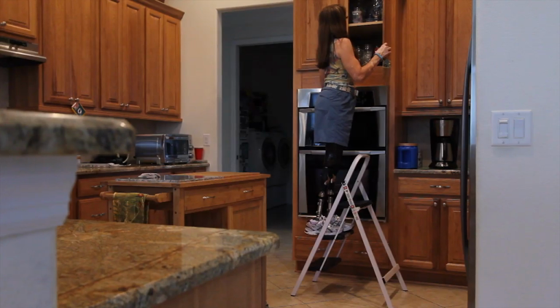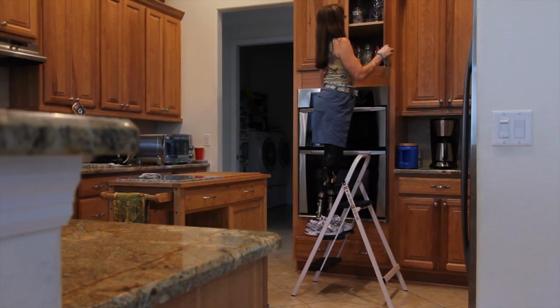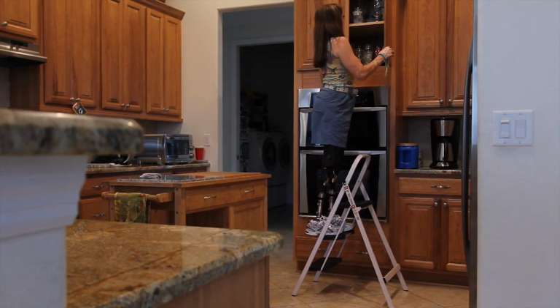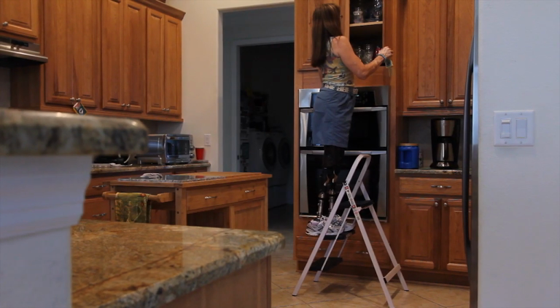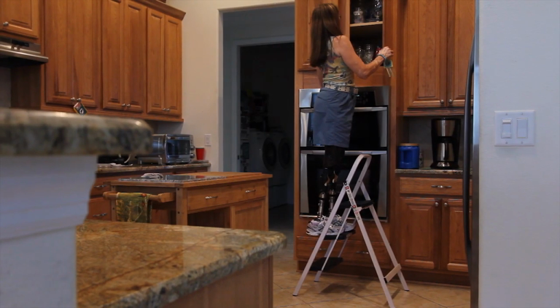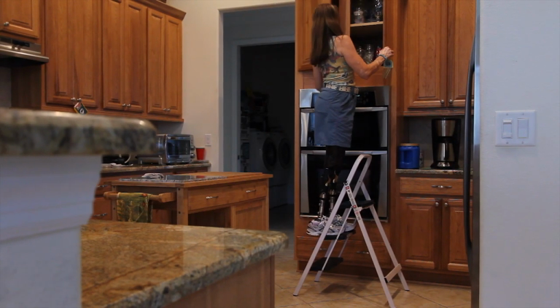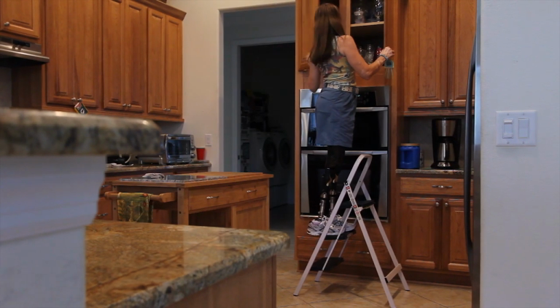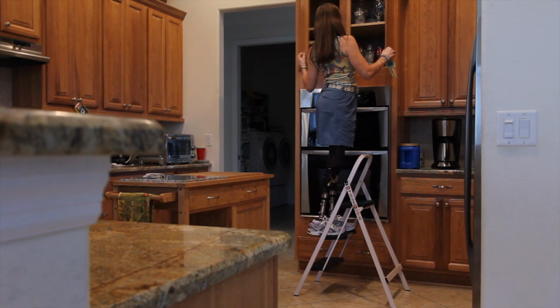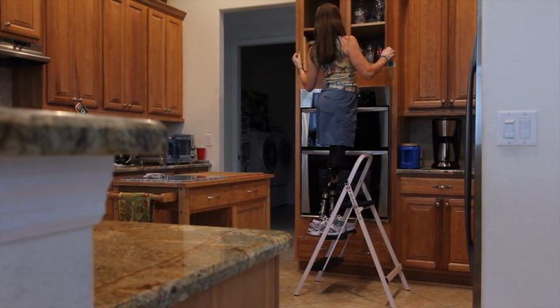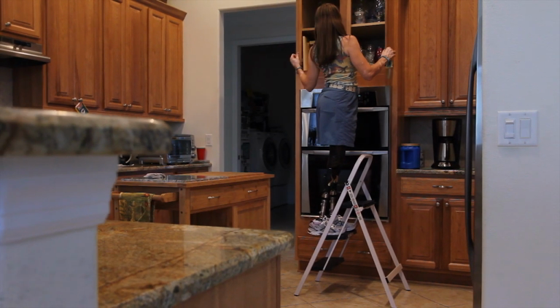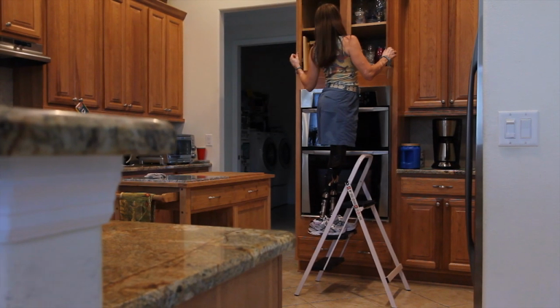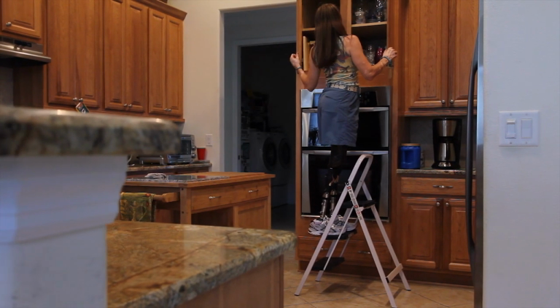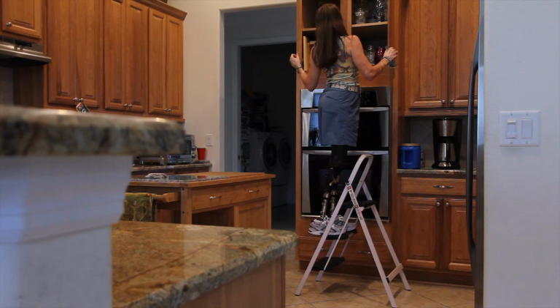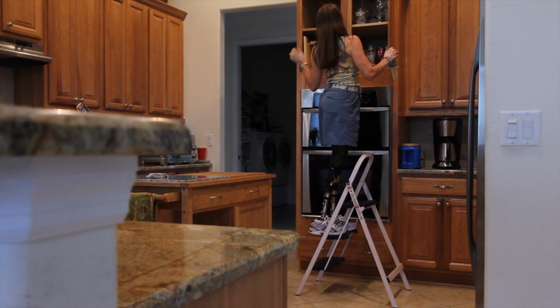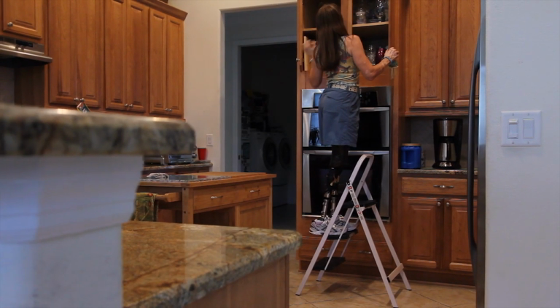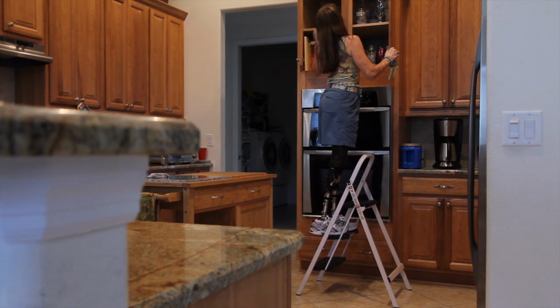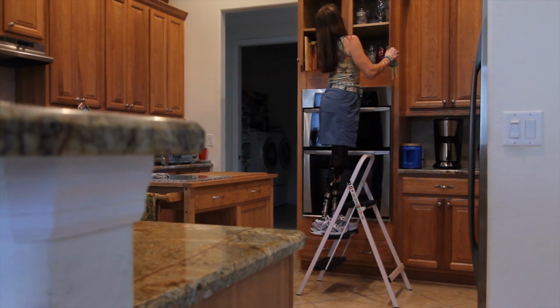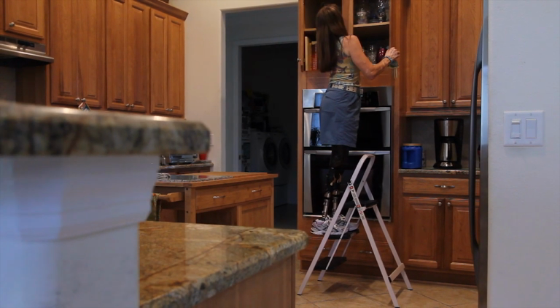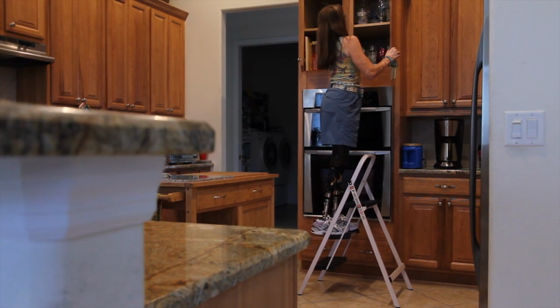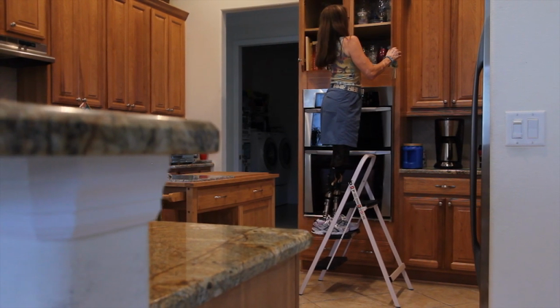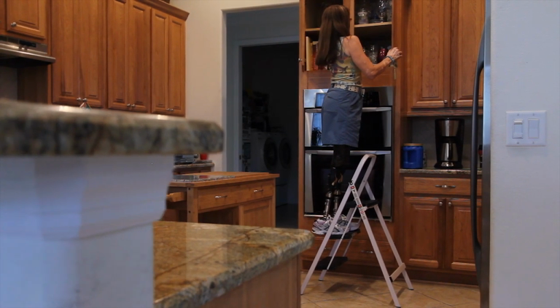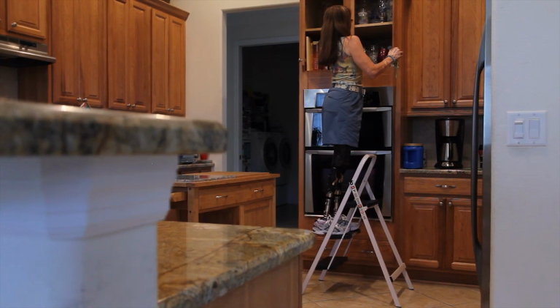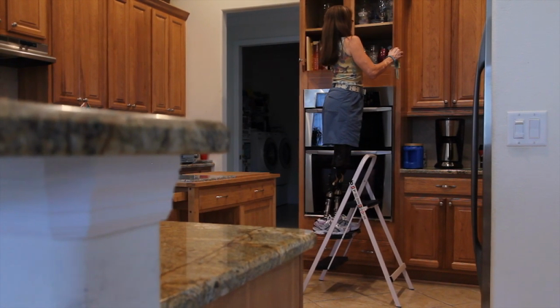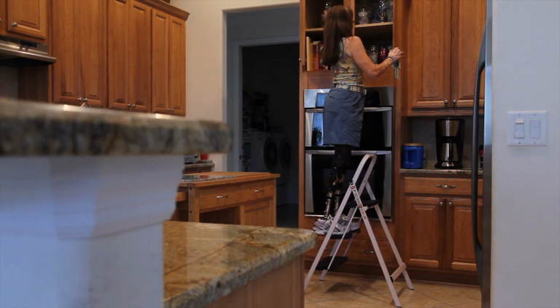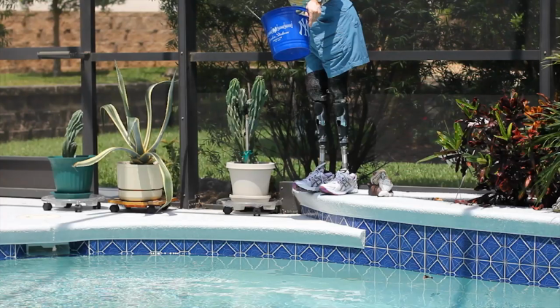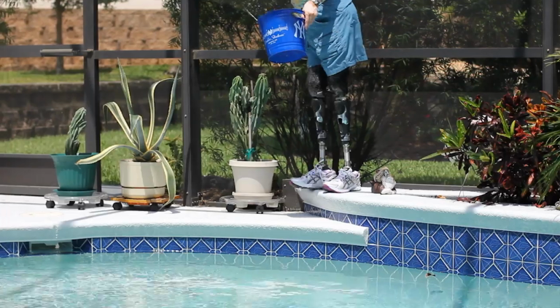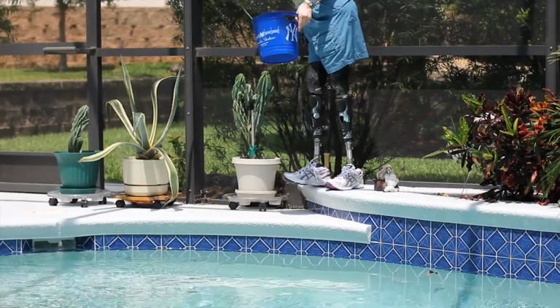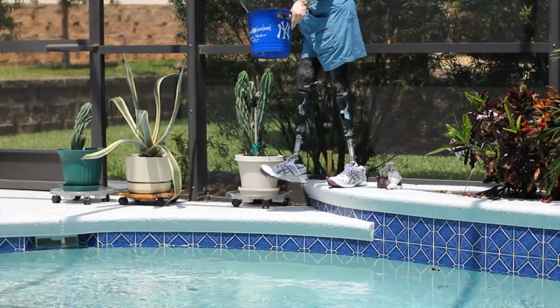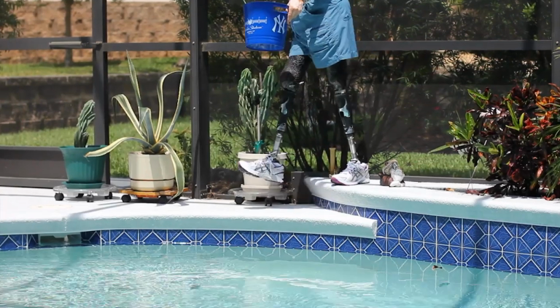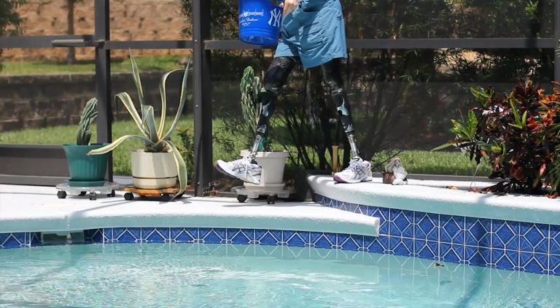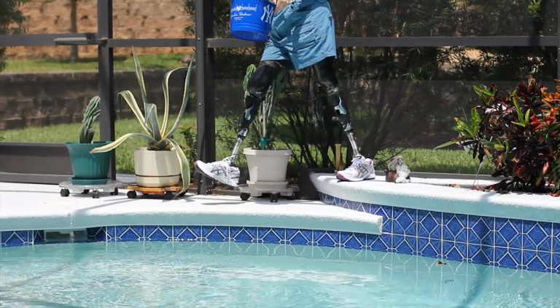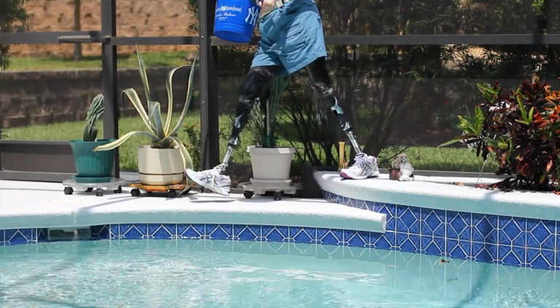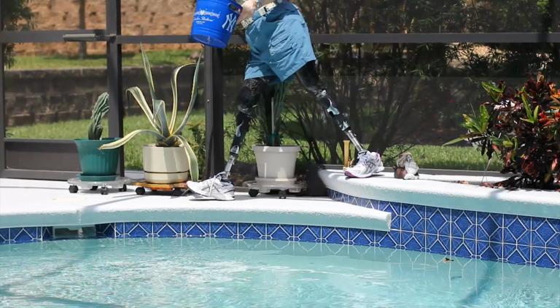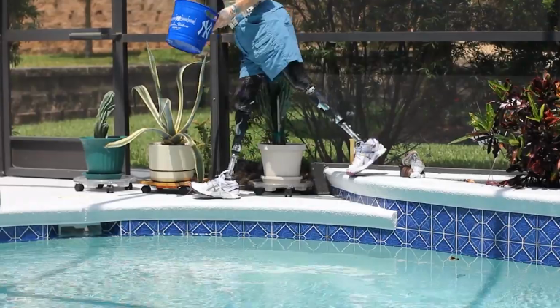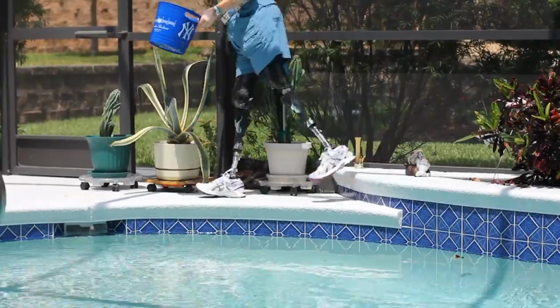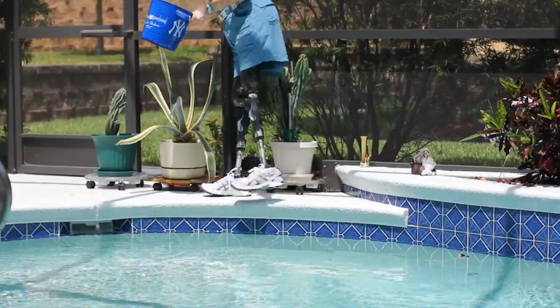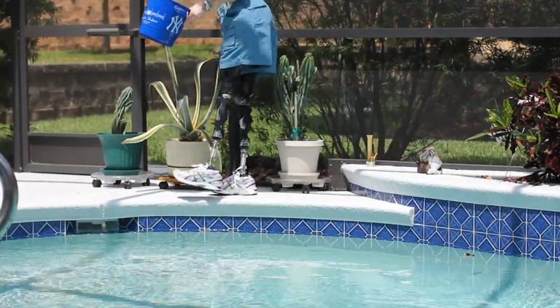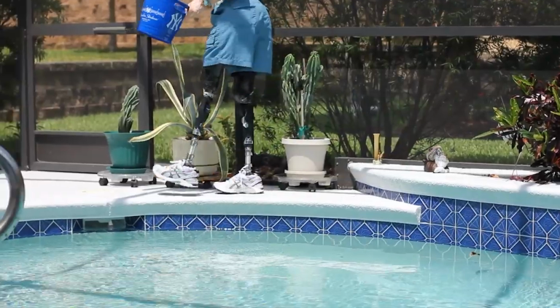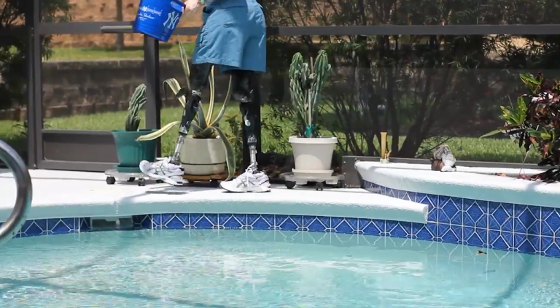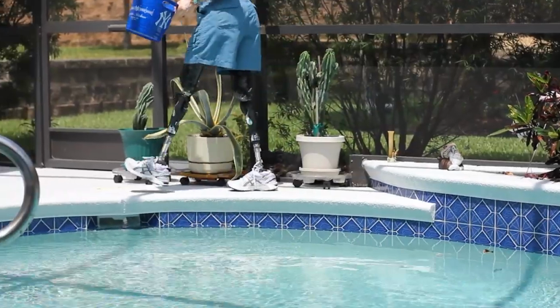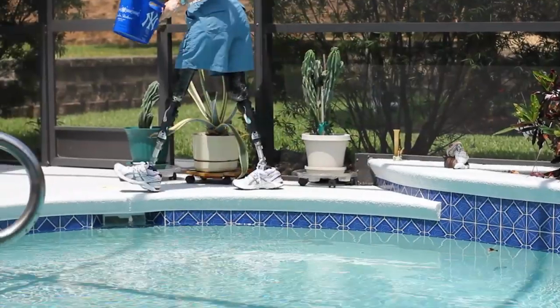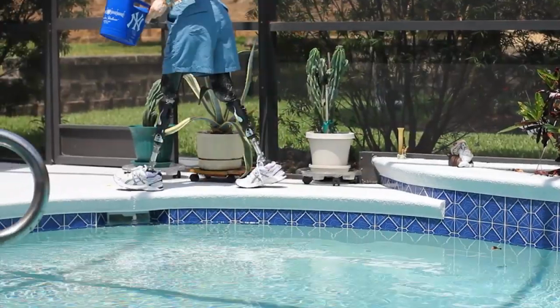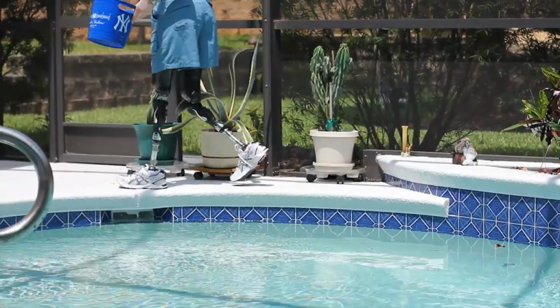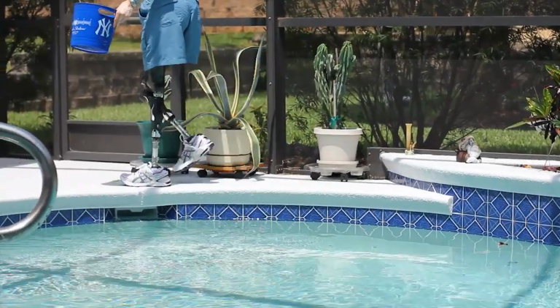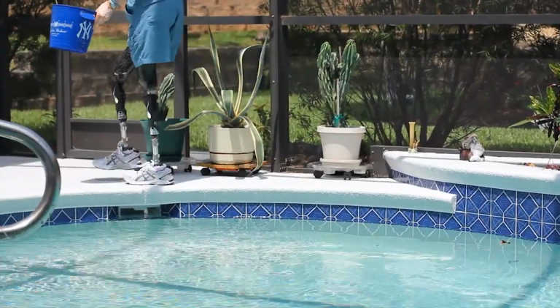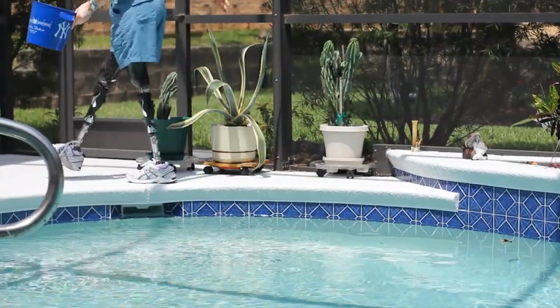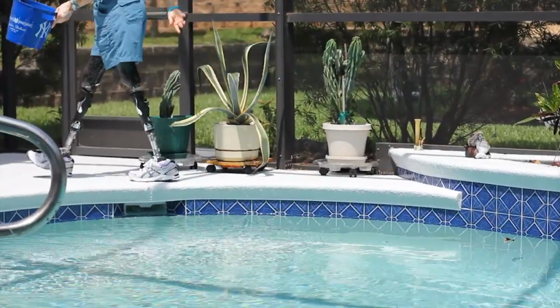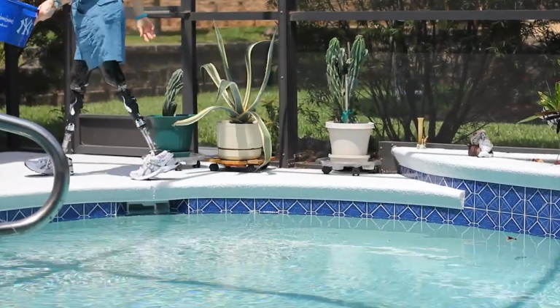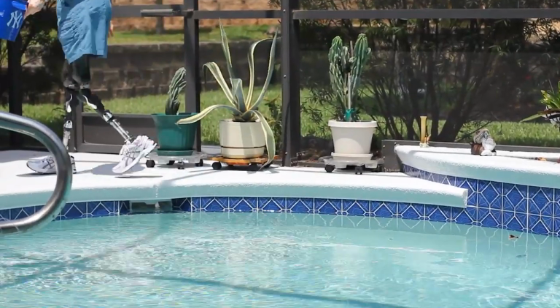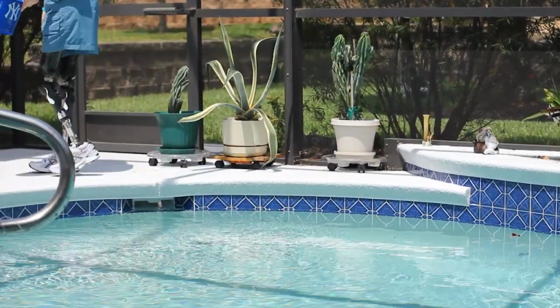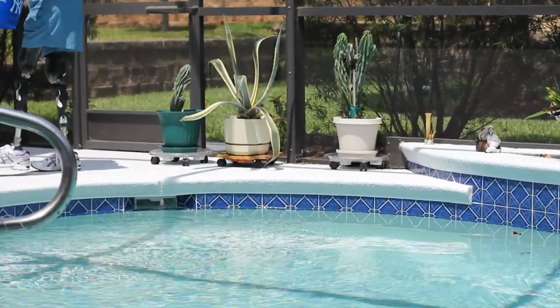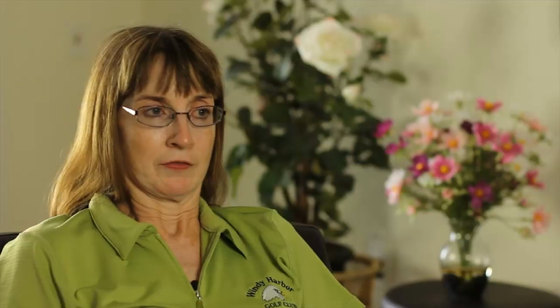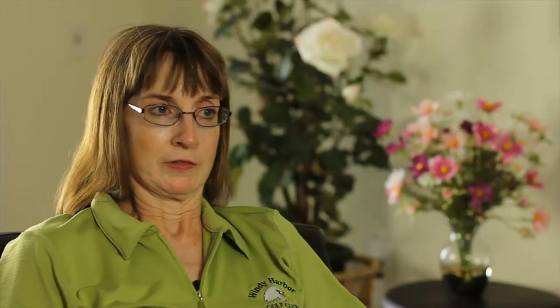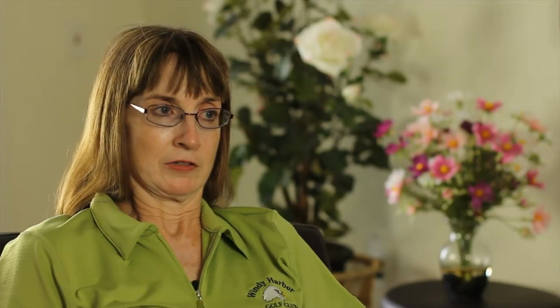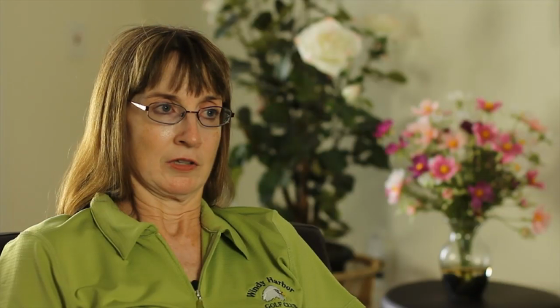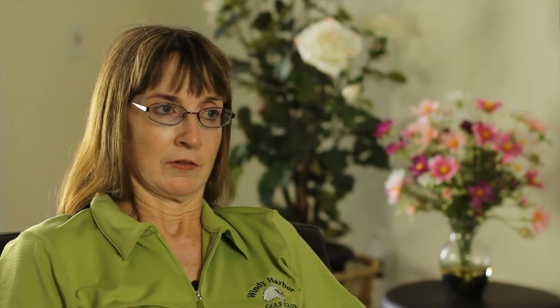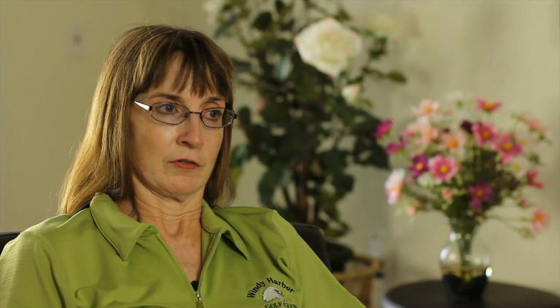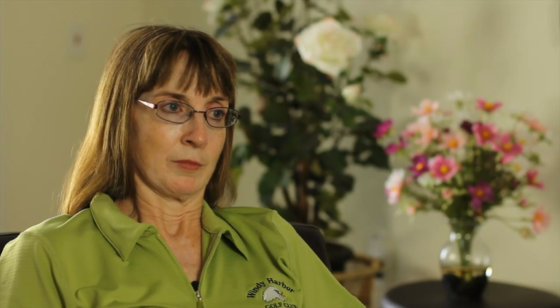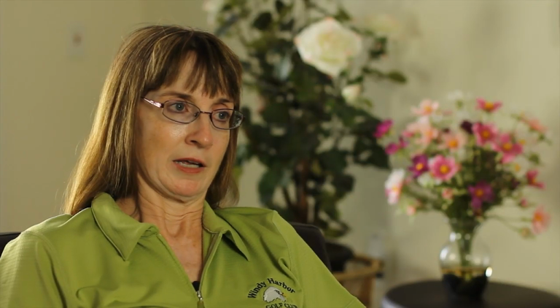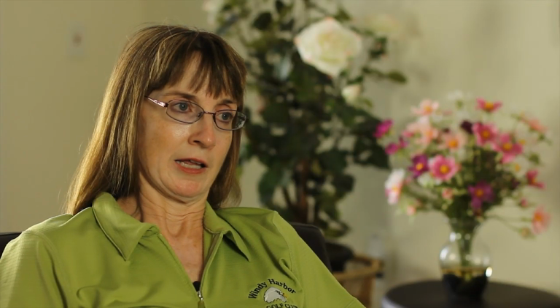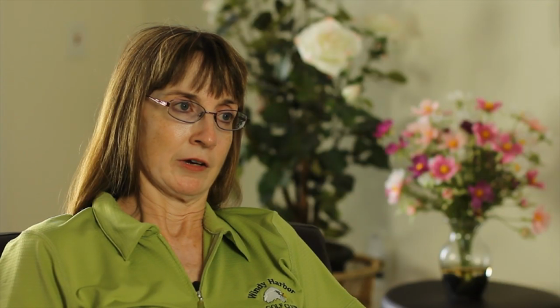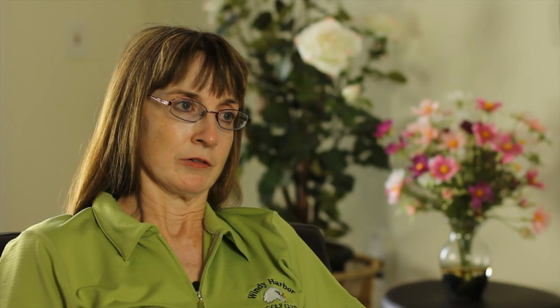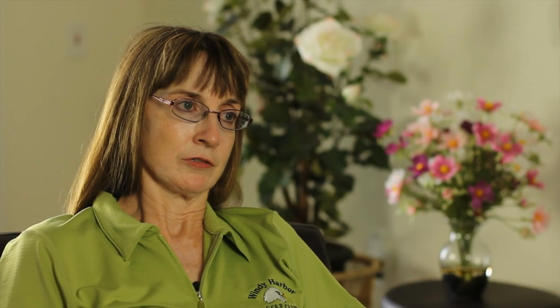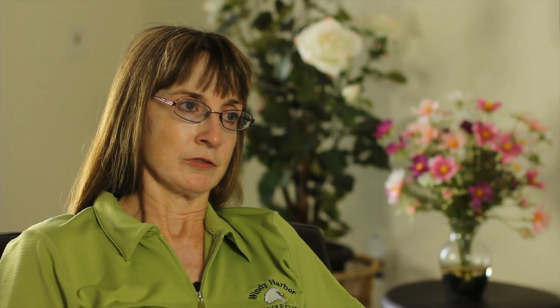As far as safety, they have saved me several times where I probably would have cracked my head open. They're definitely safe for bilaterals.